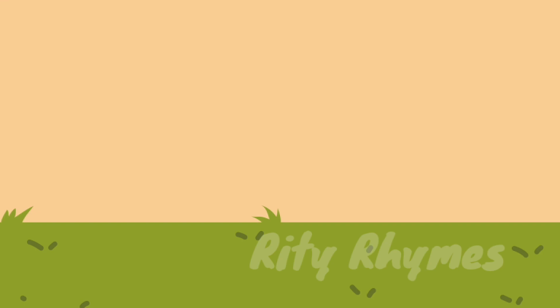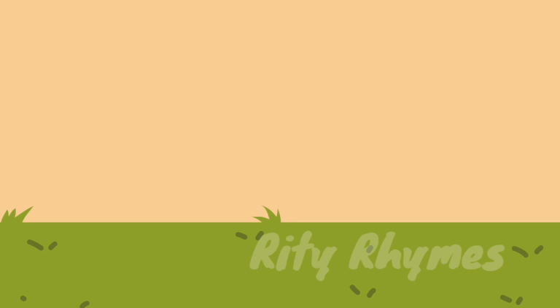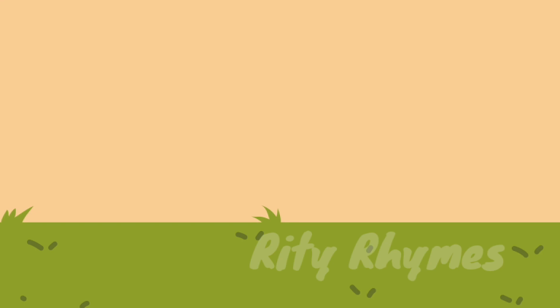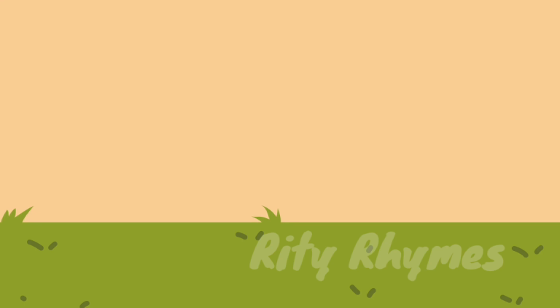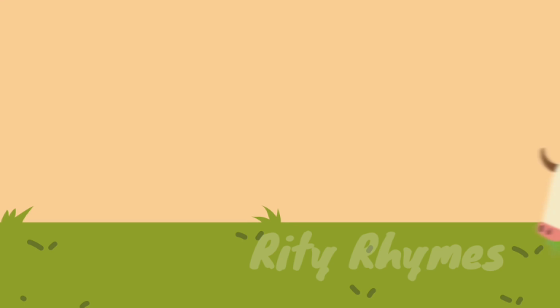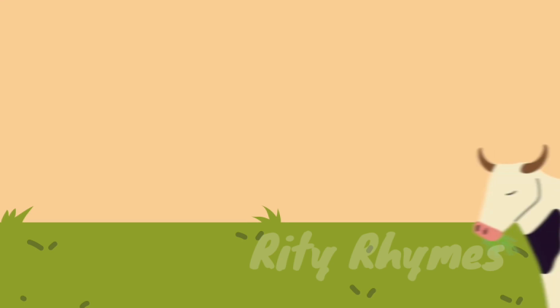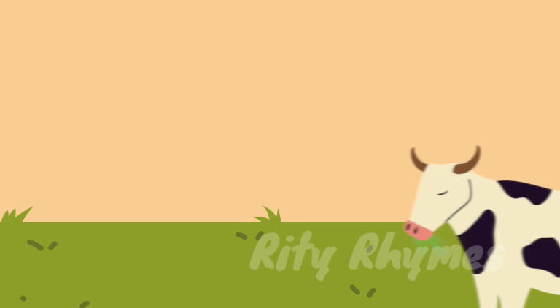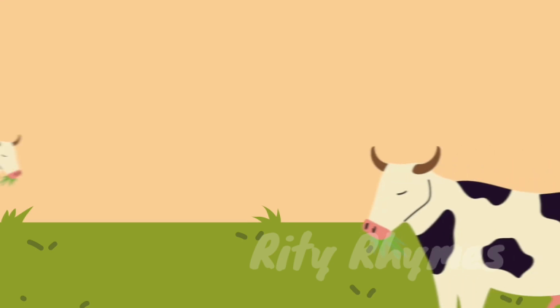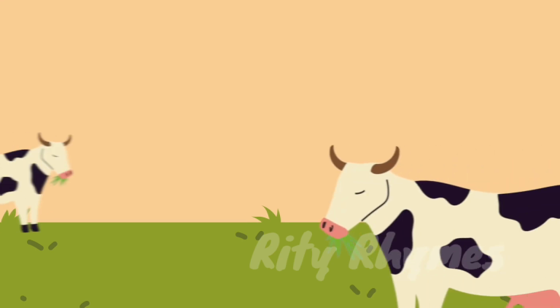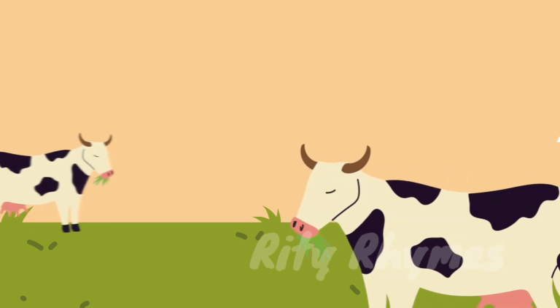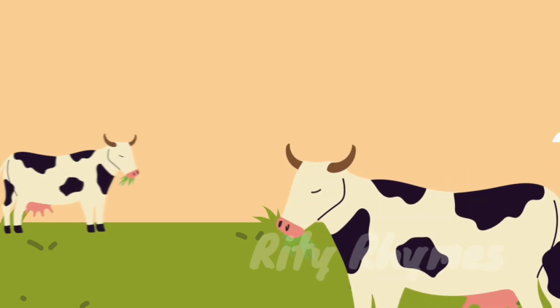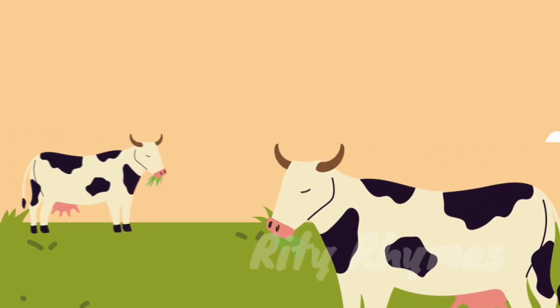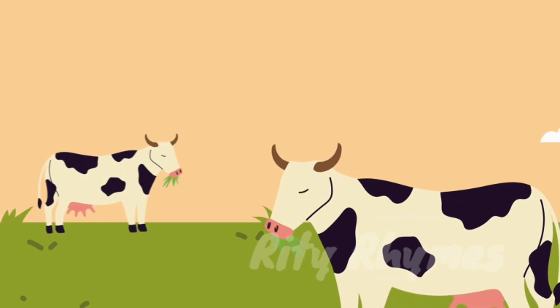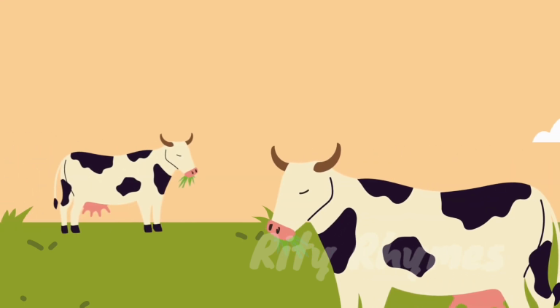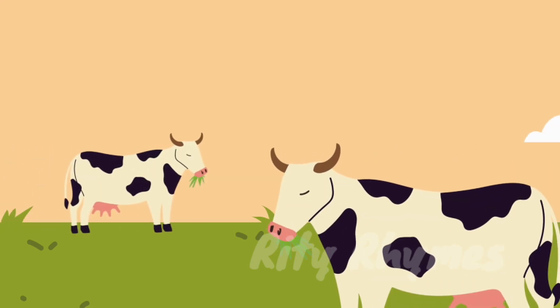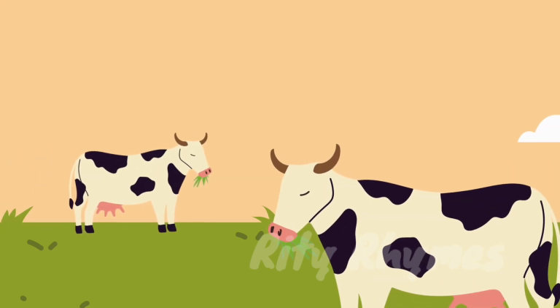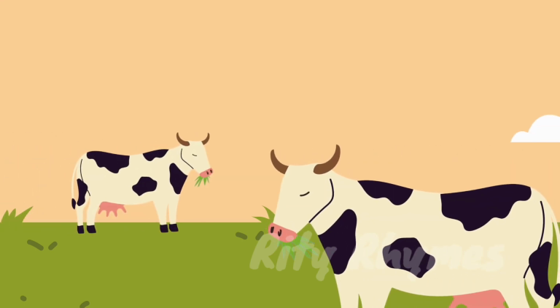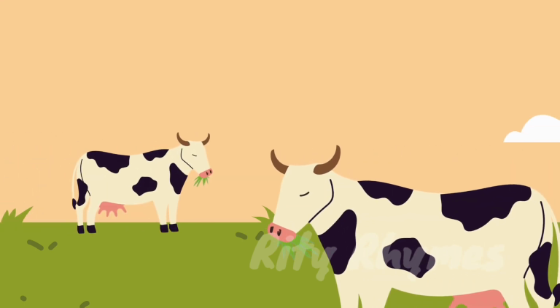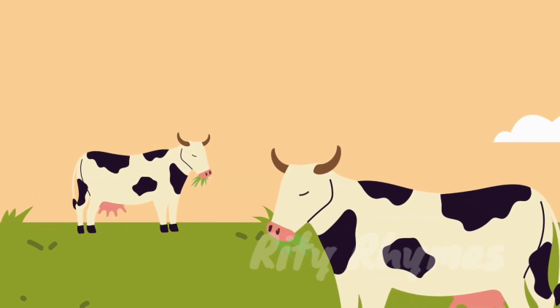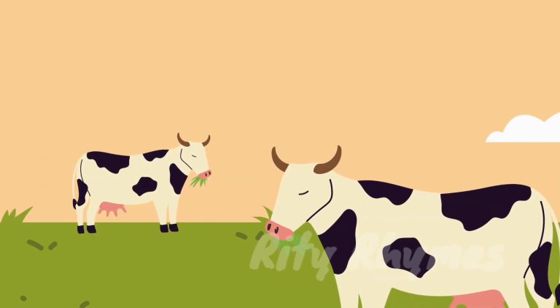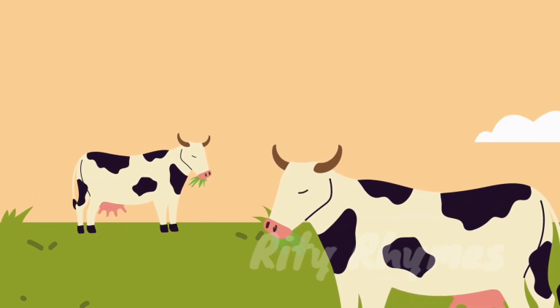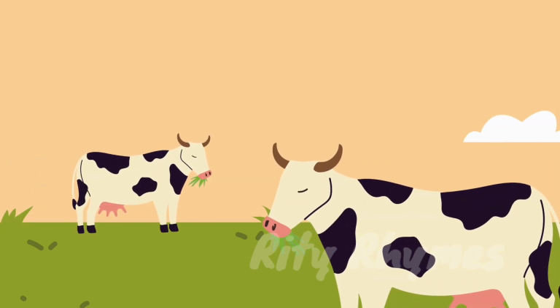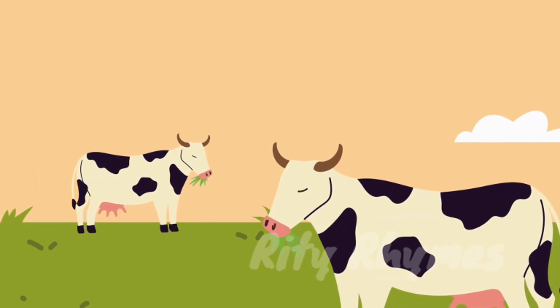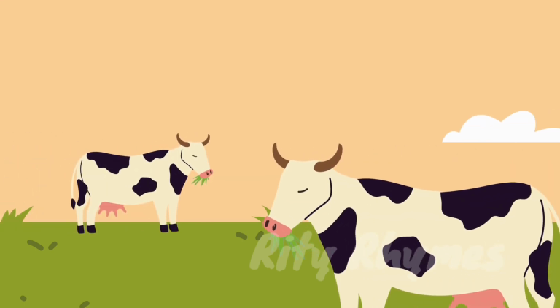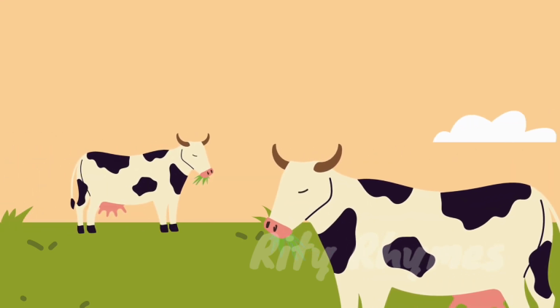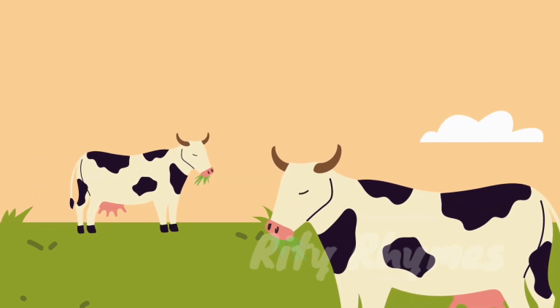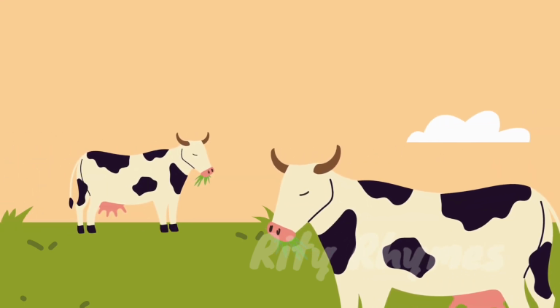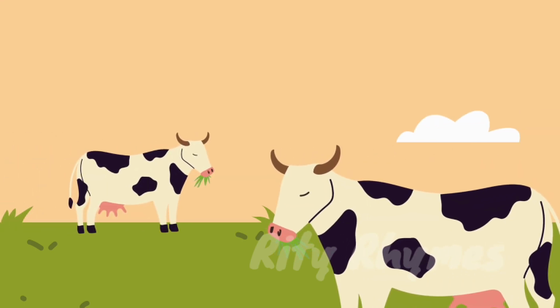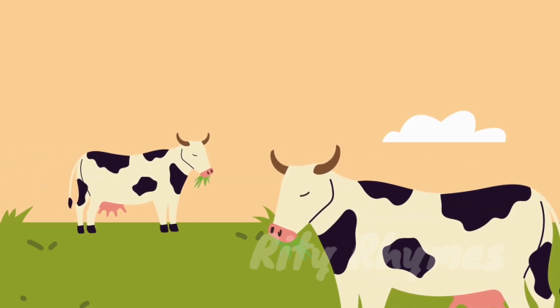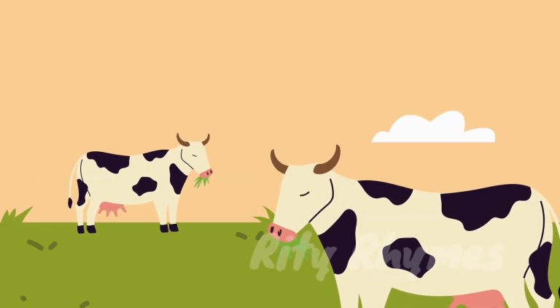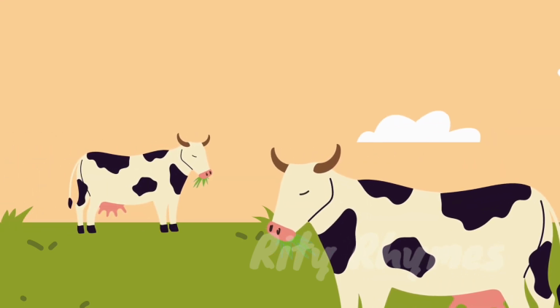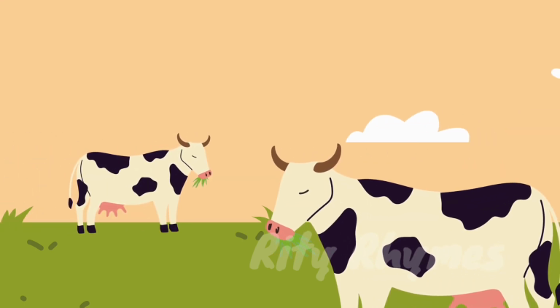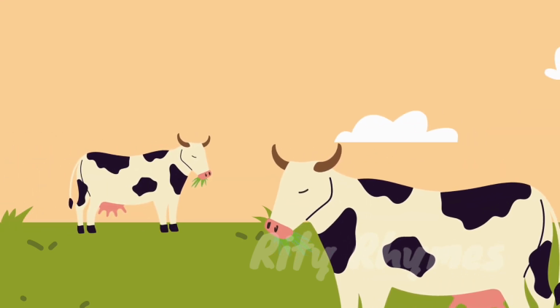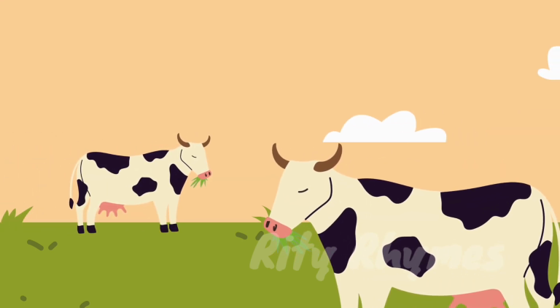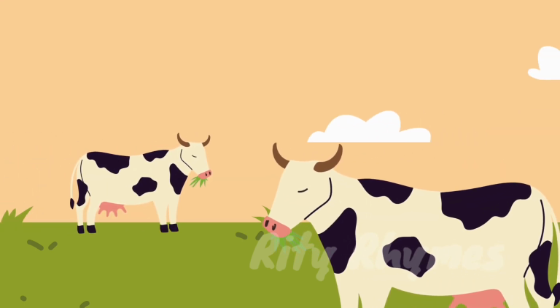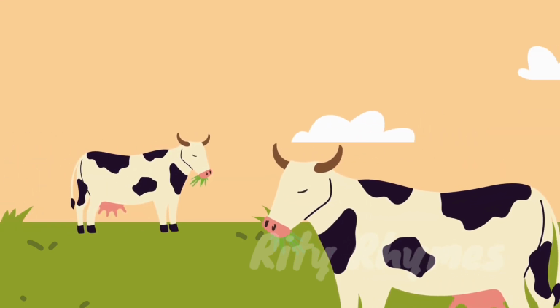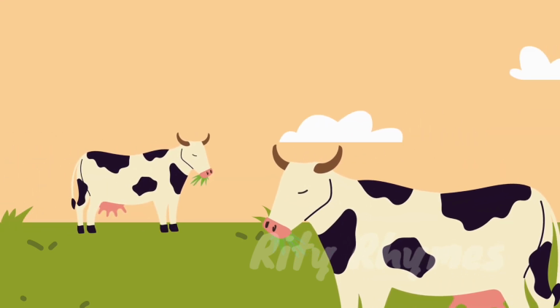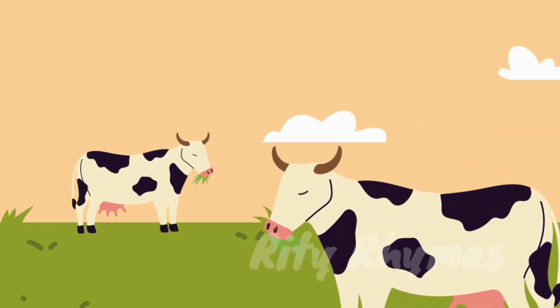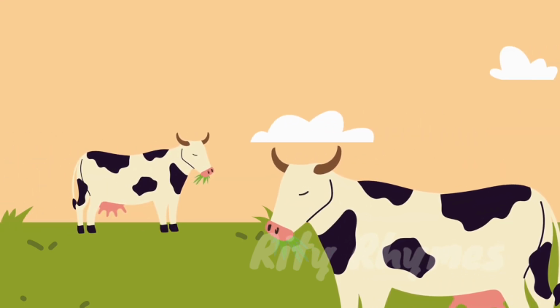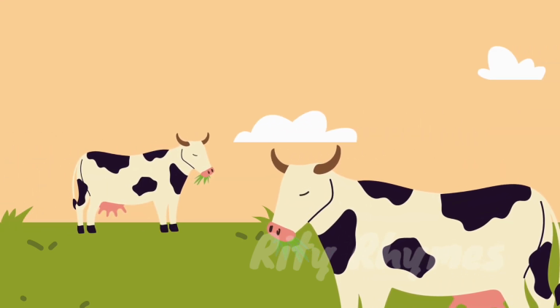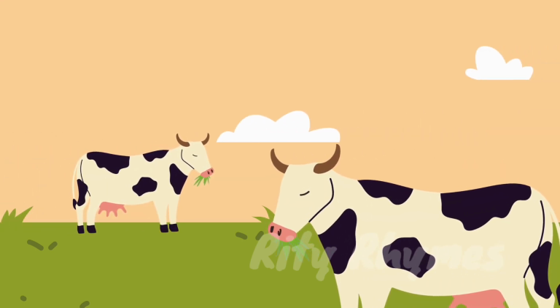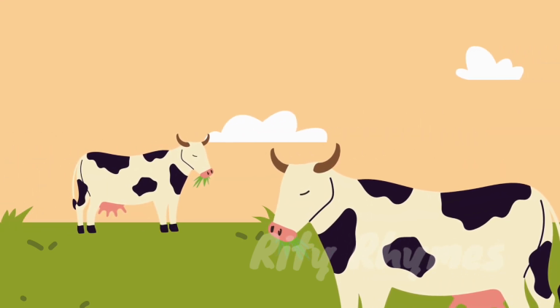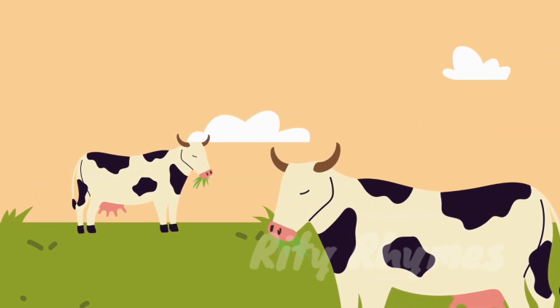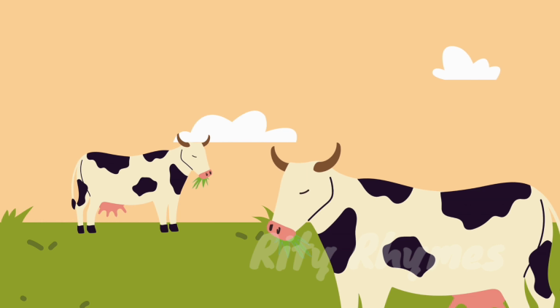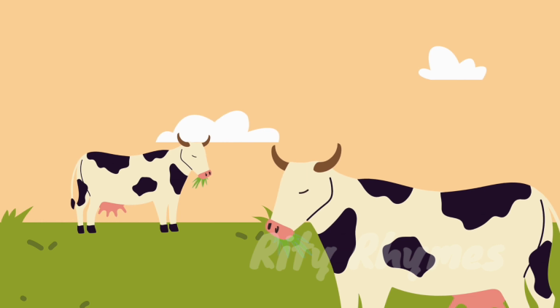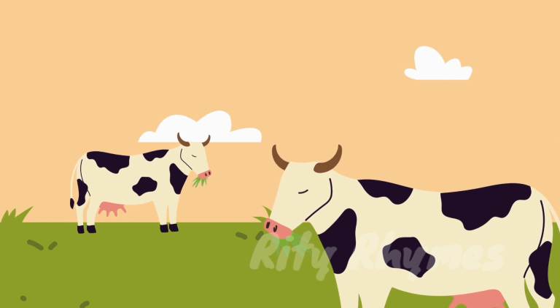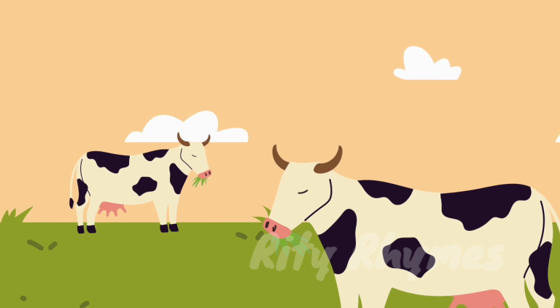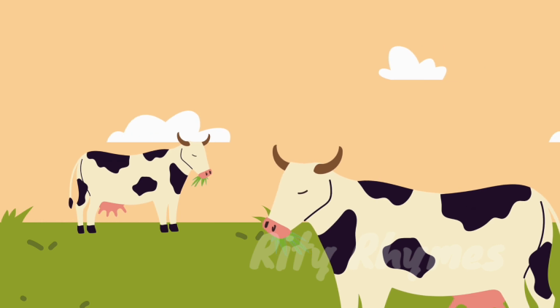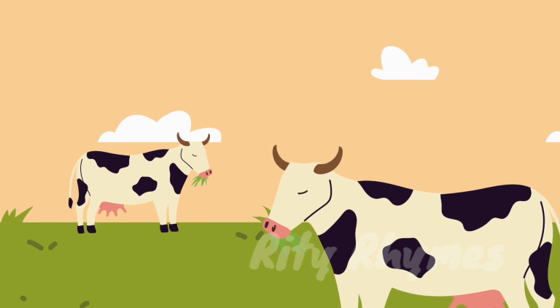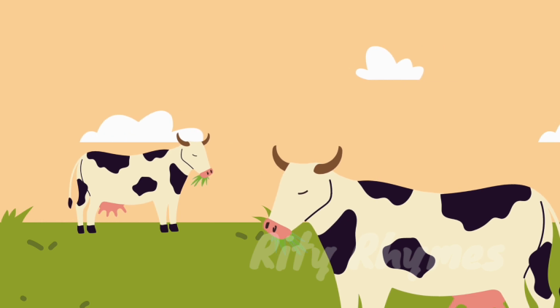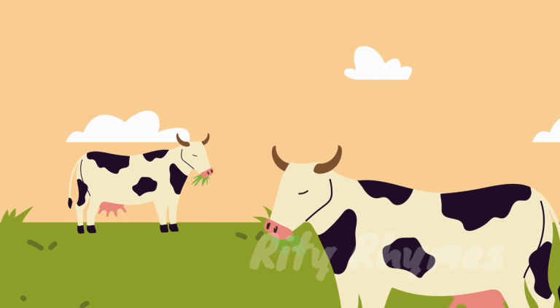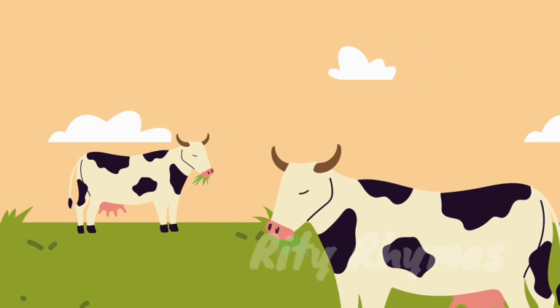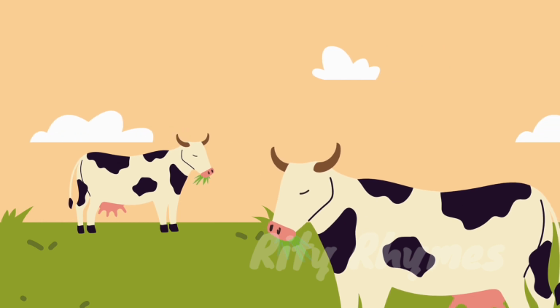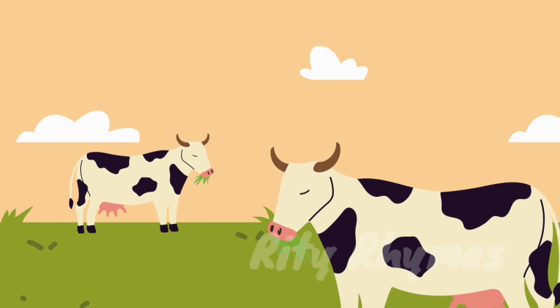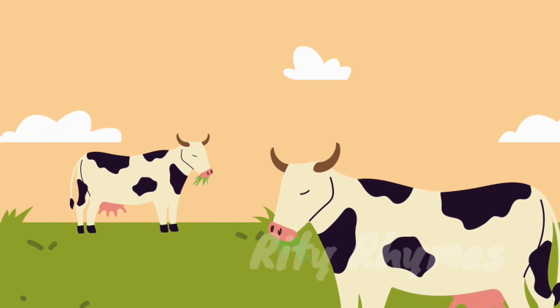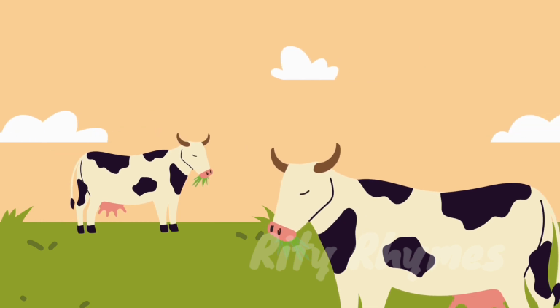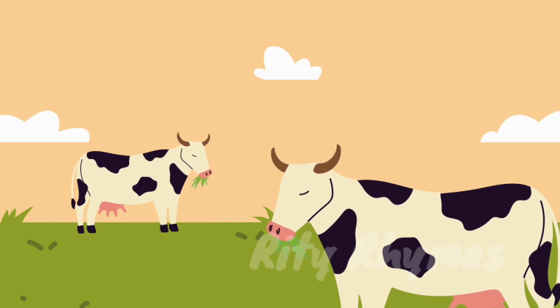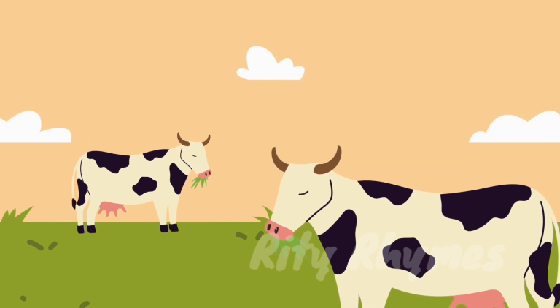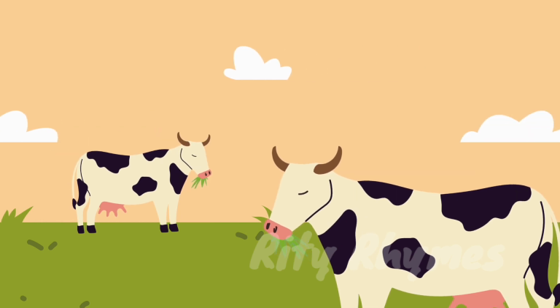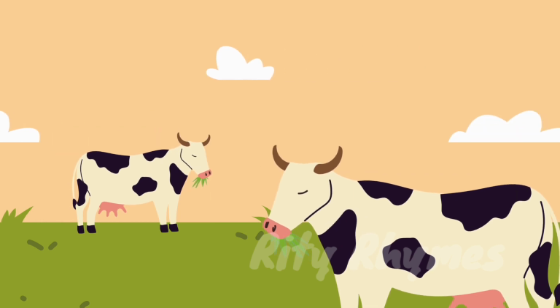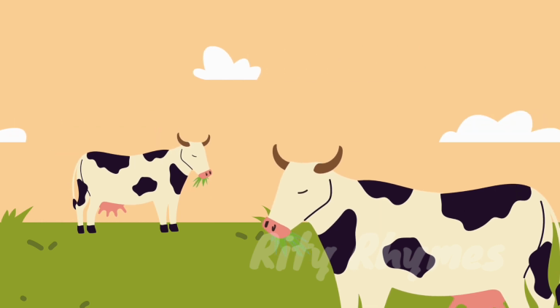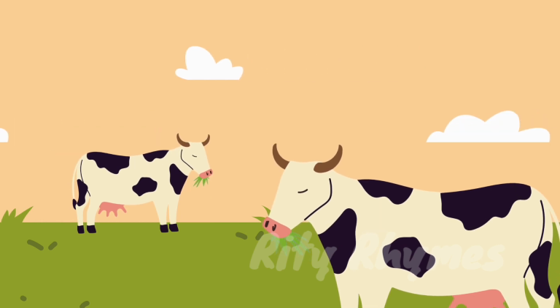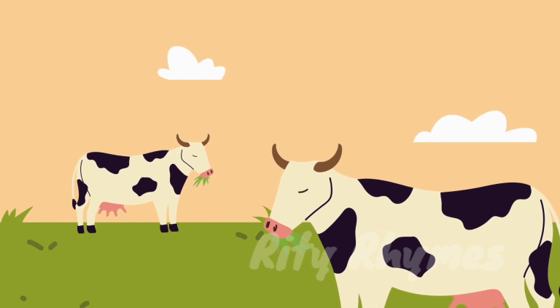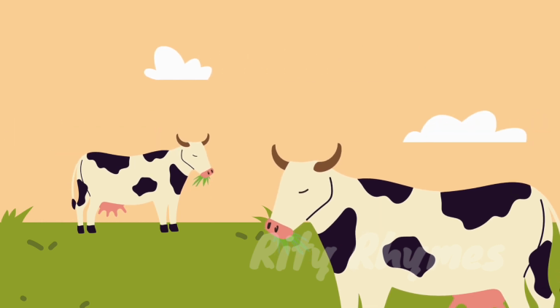Cow. C-O-W. Cow. The cow is a domestic animal.